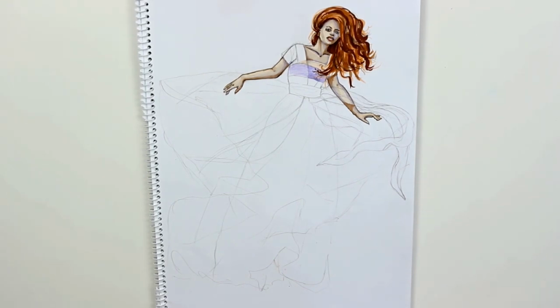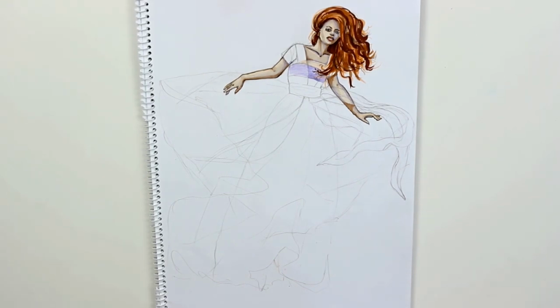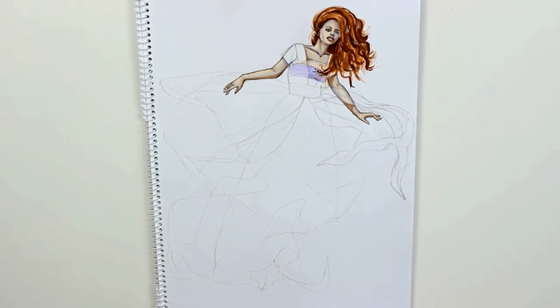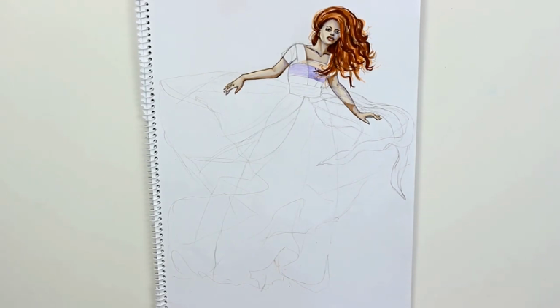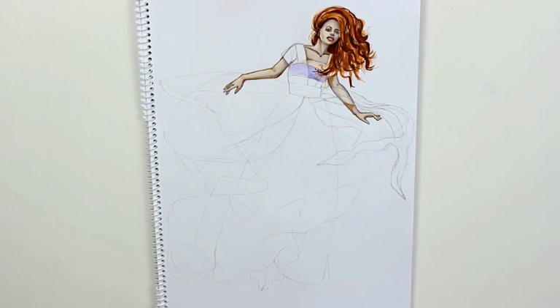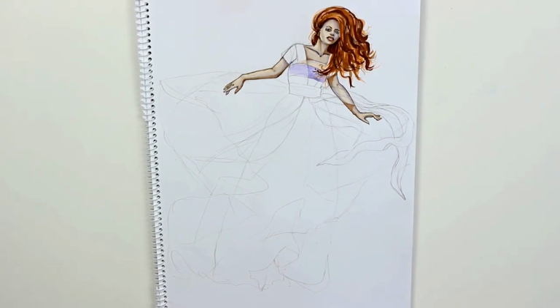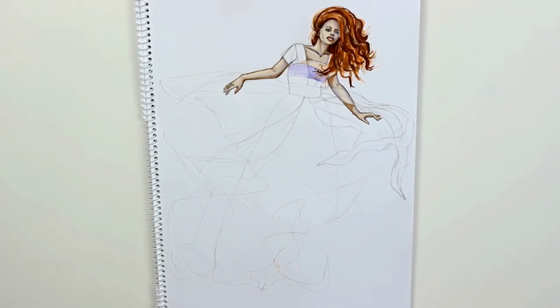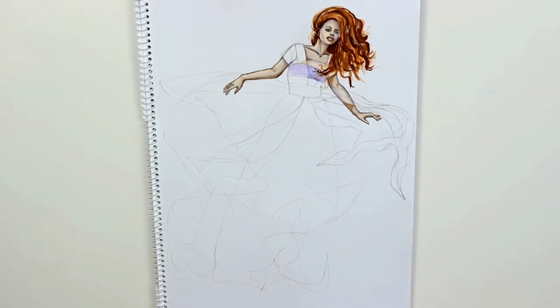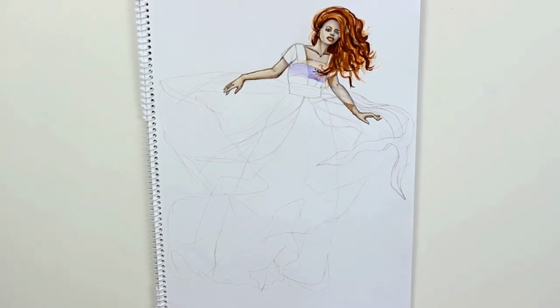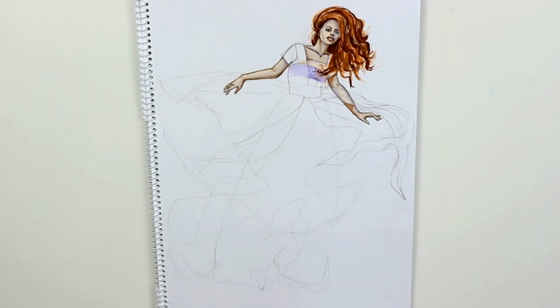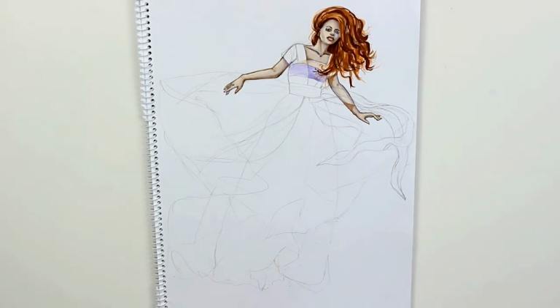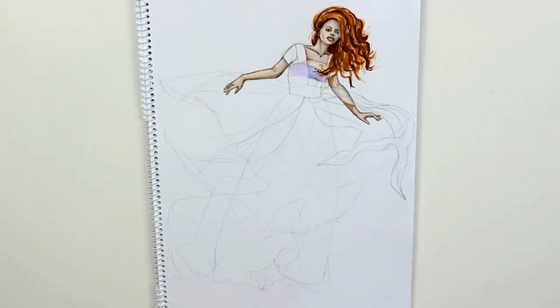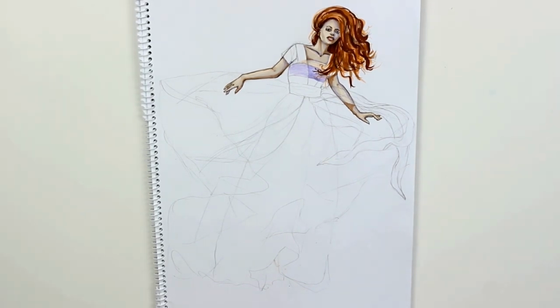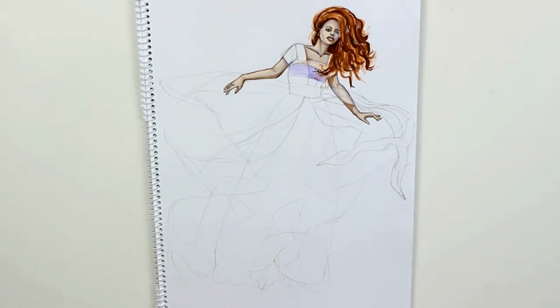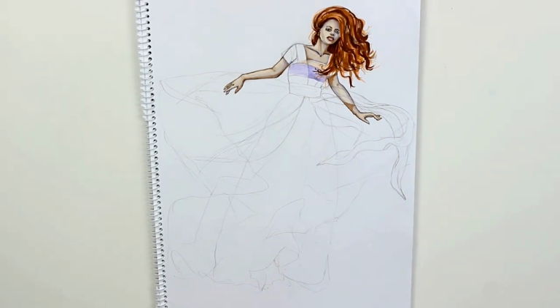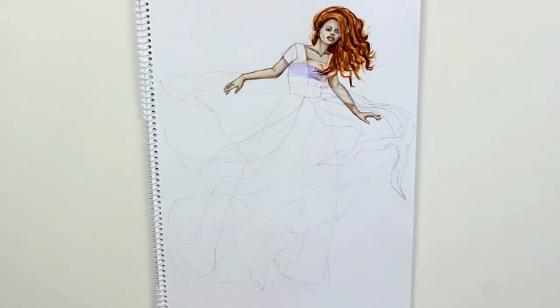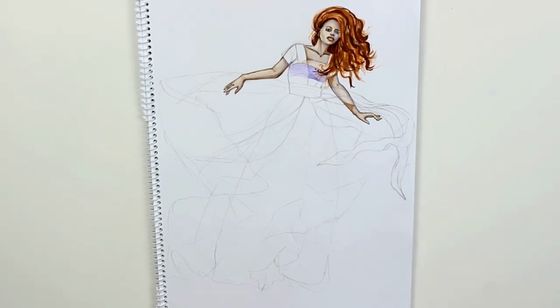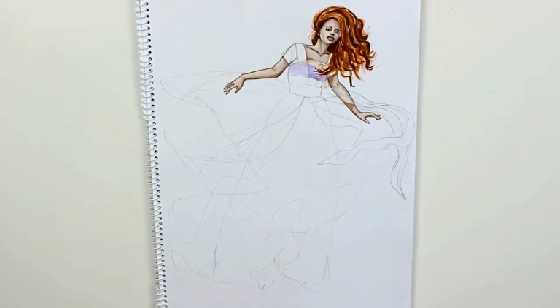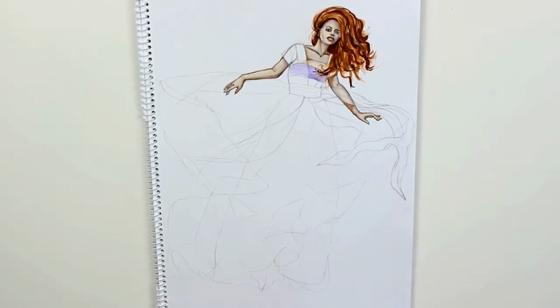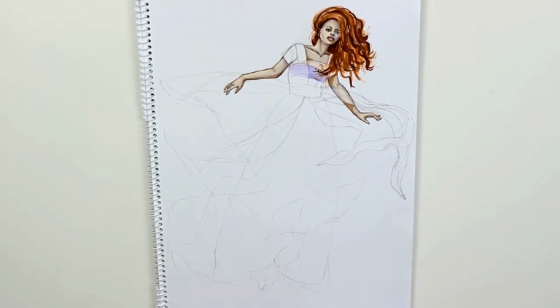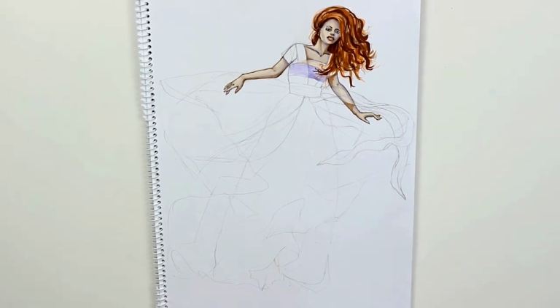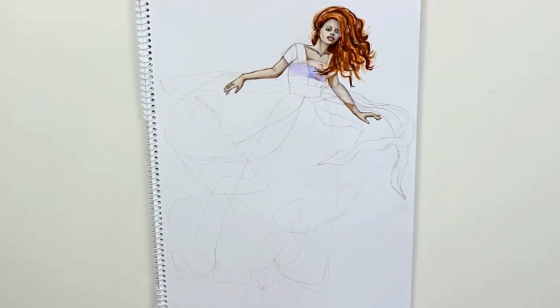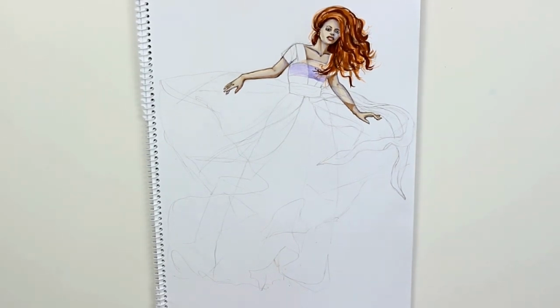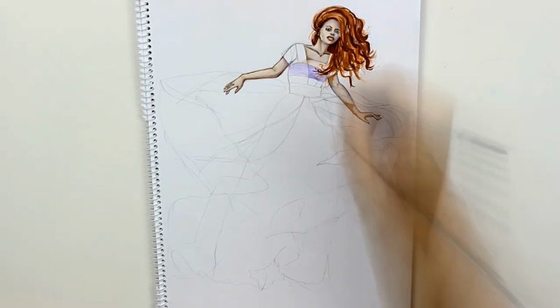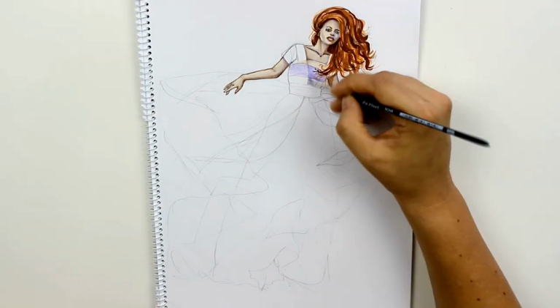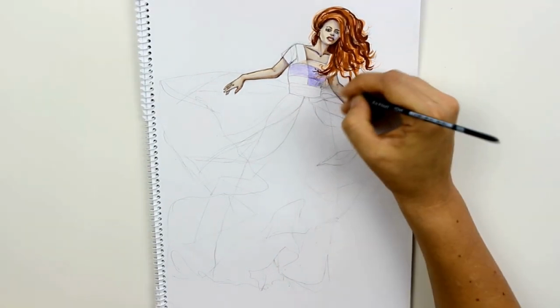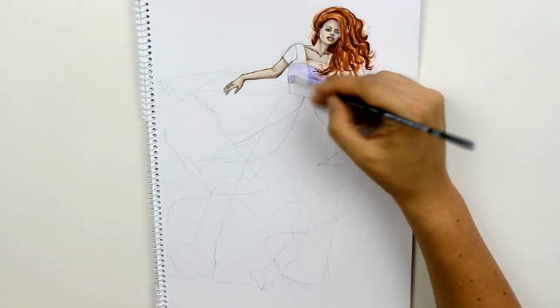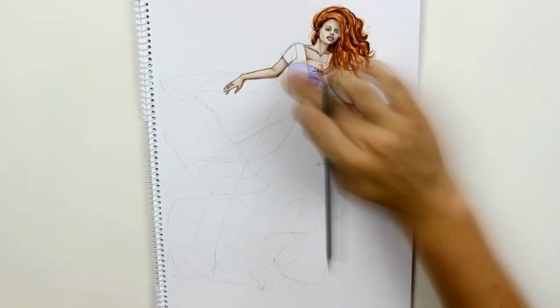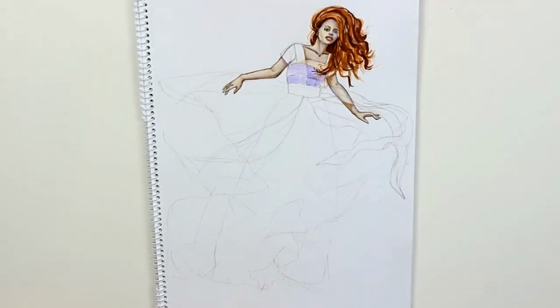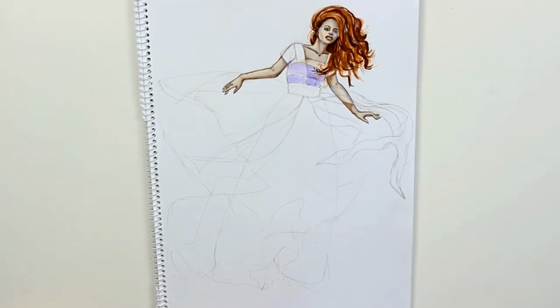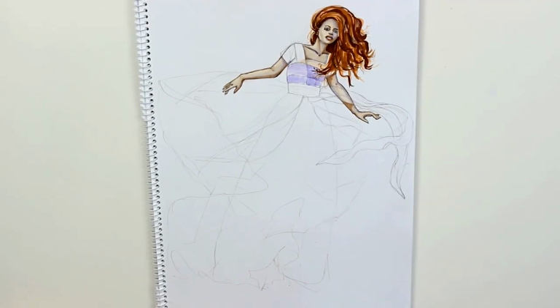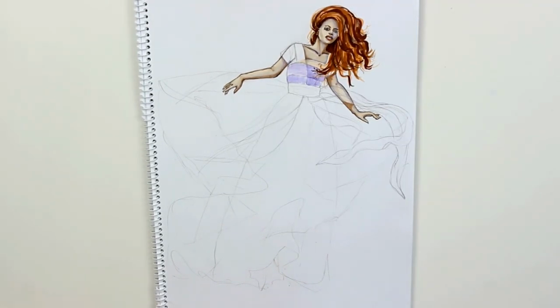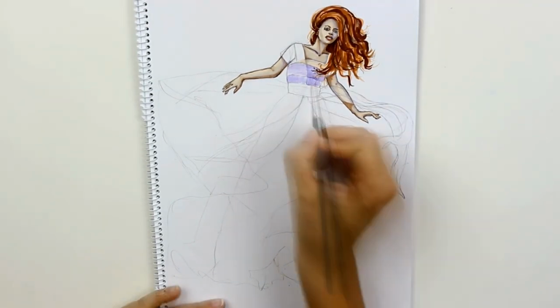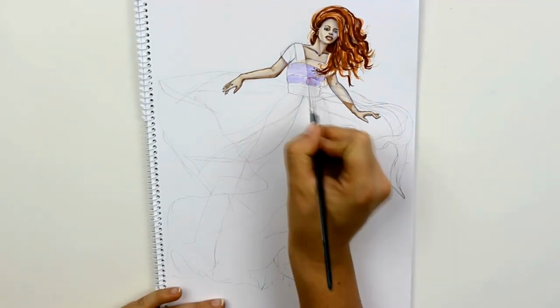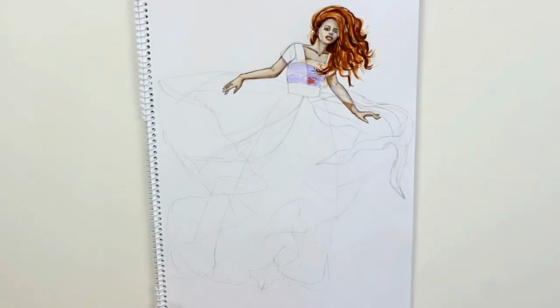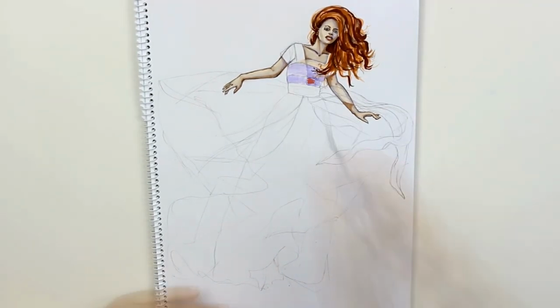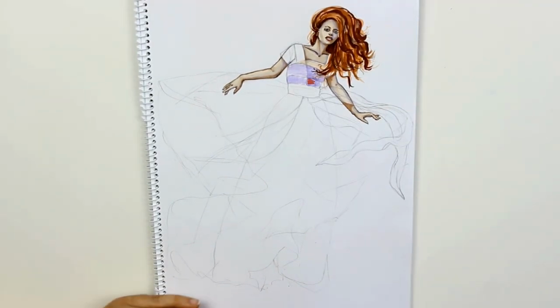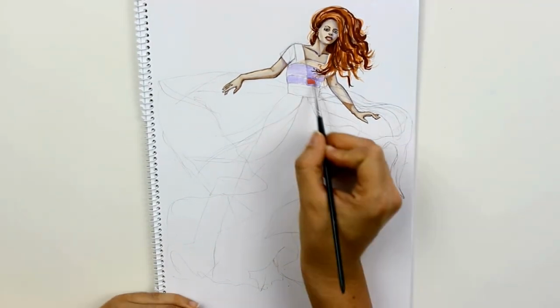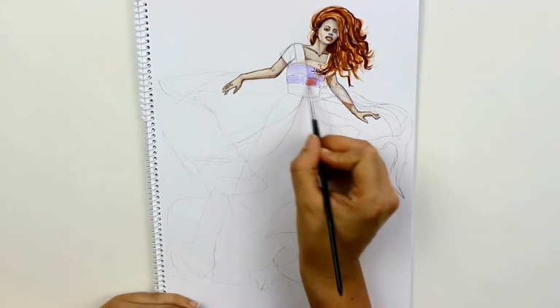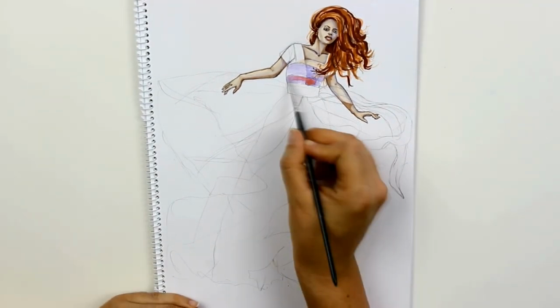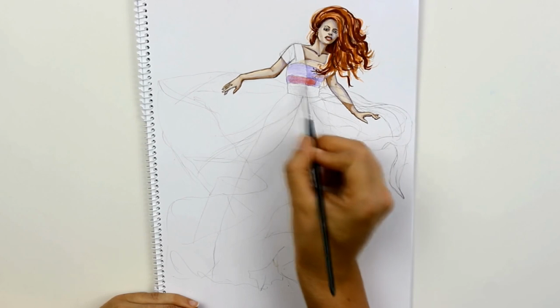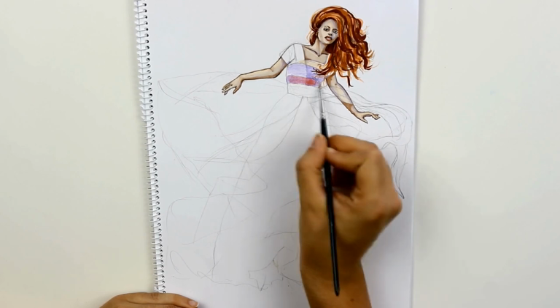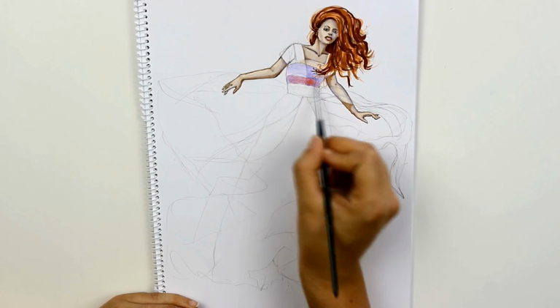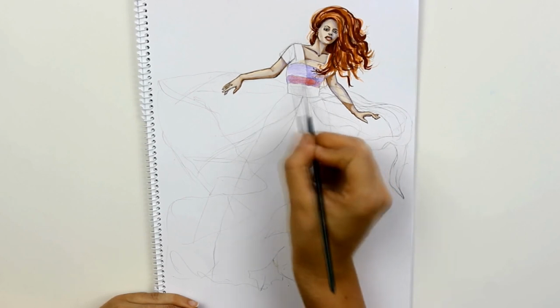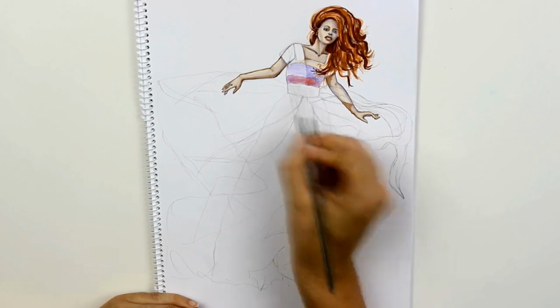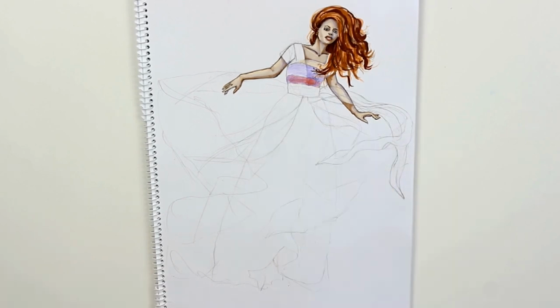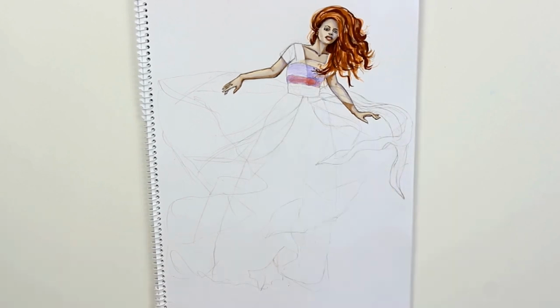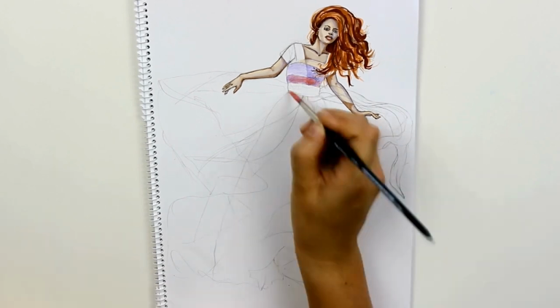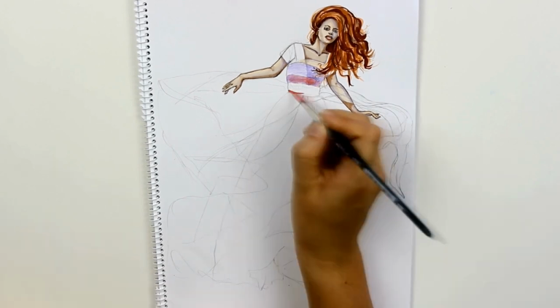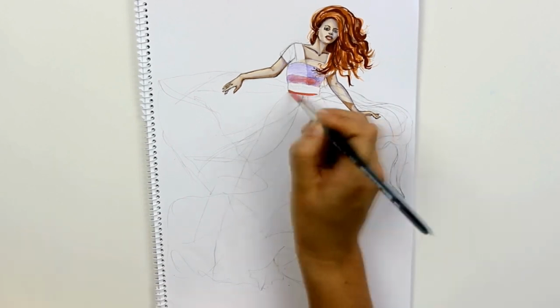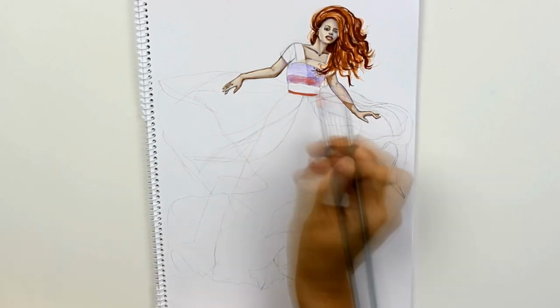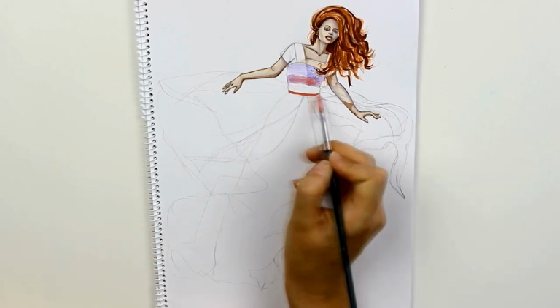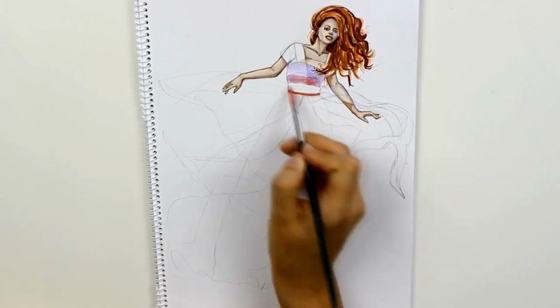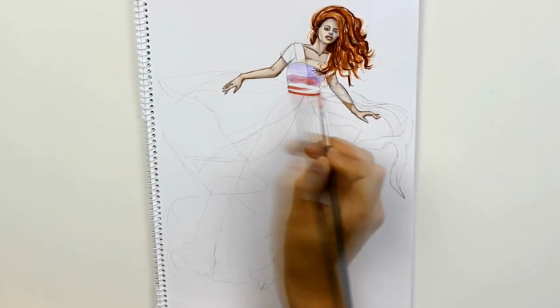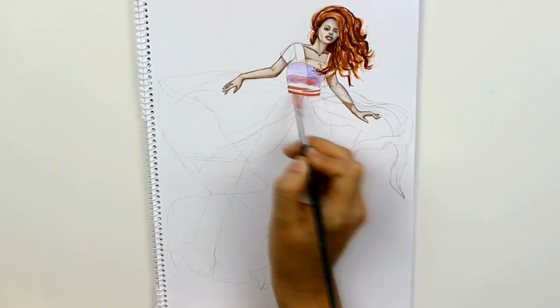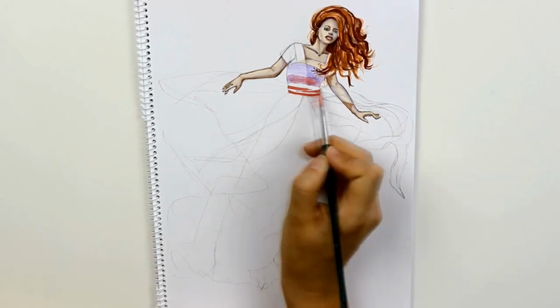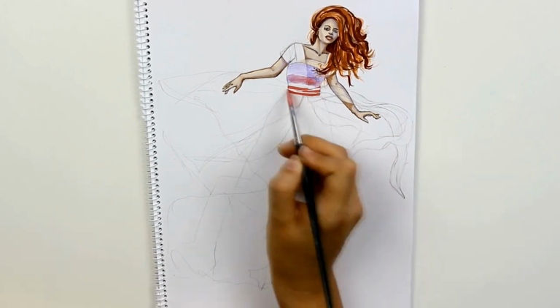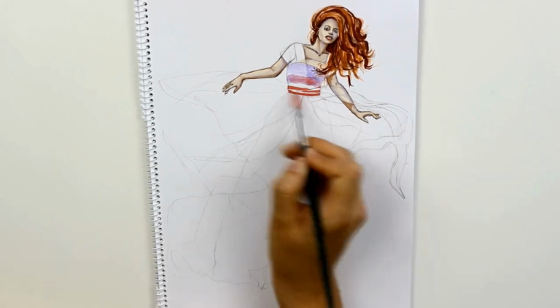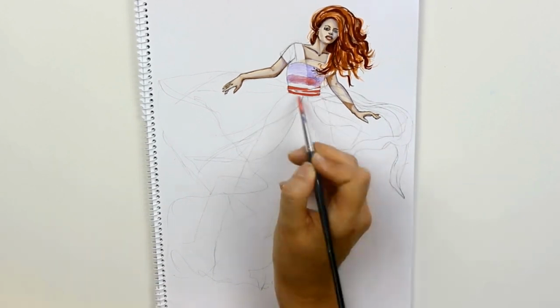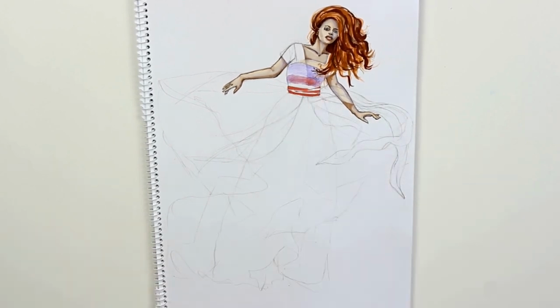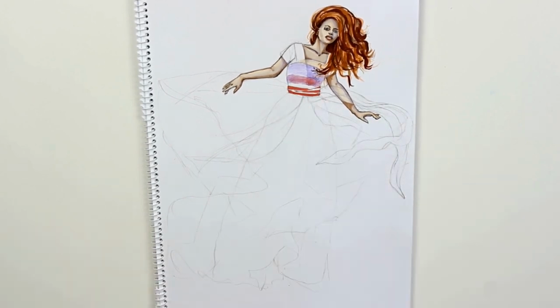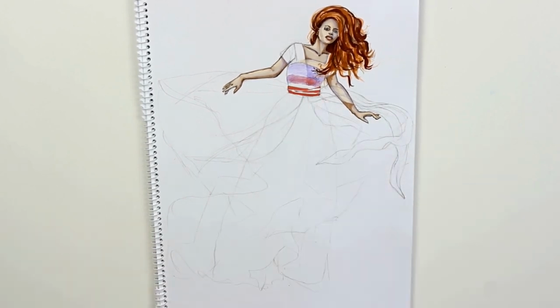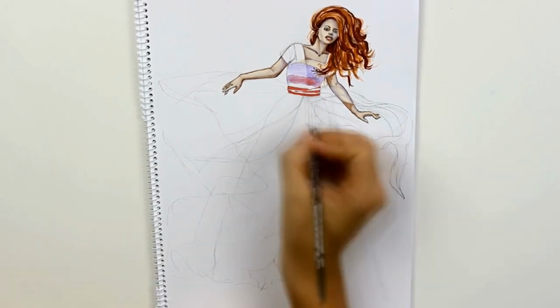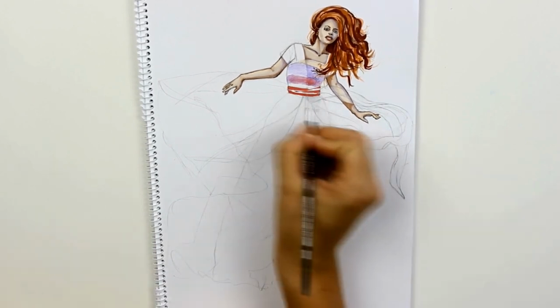The dress in today's tutorial is the swim gown from the movie Titanic. Rose is wearing that beautiful gown for the second half of the film.